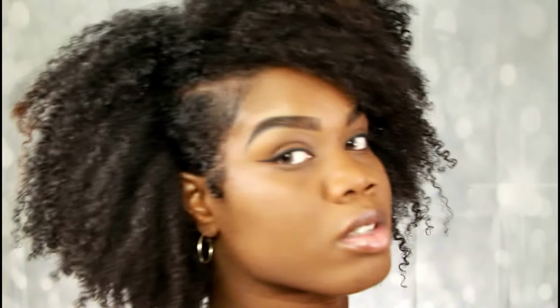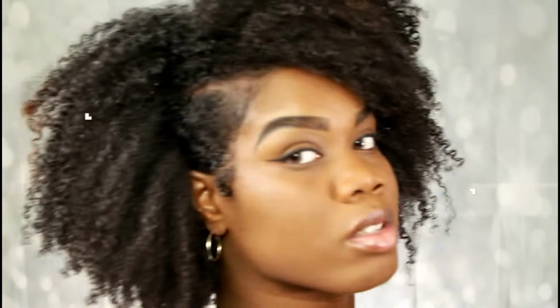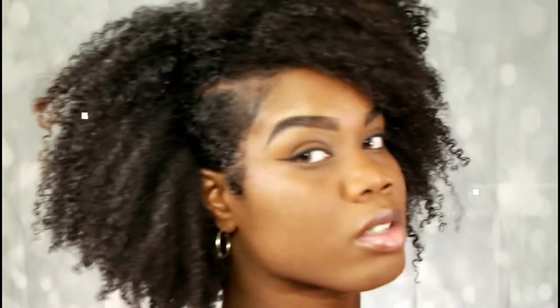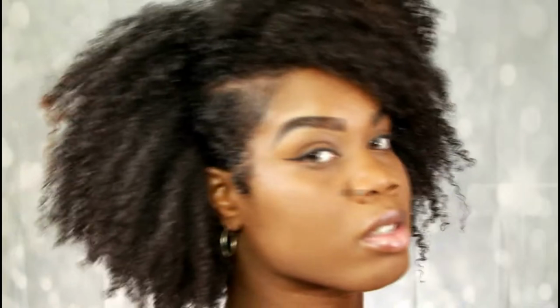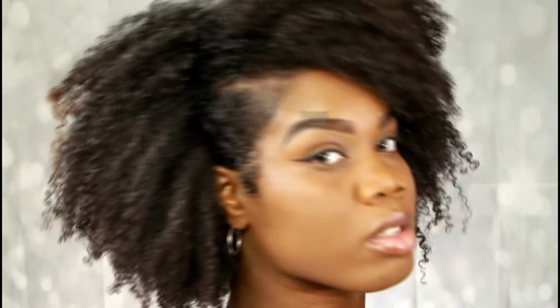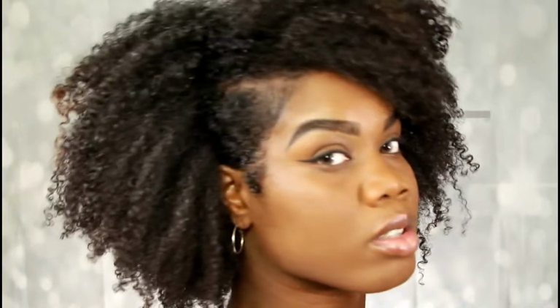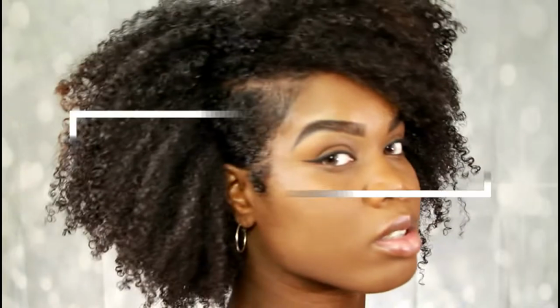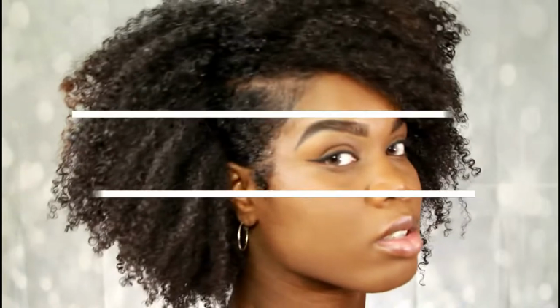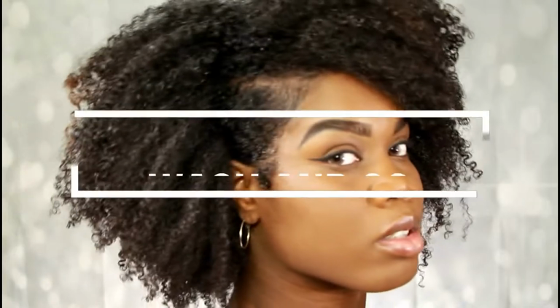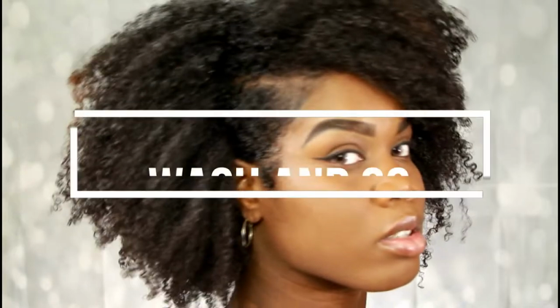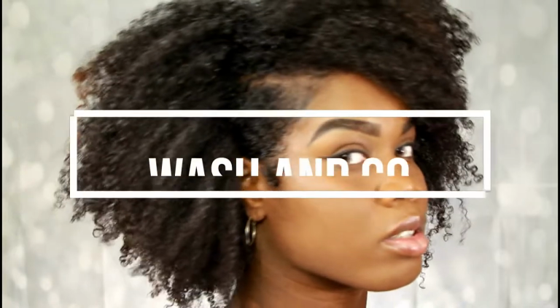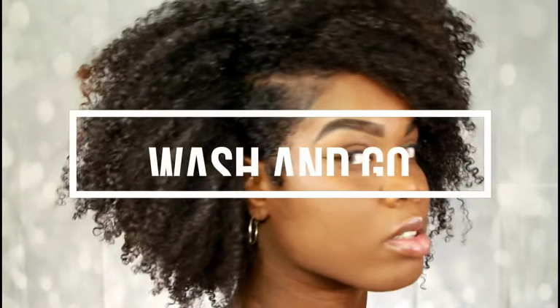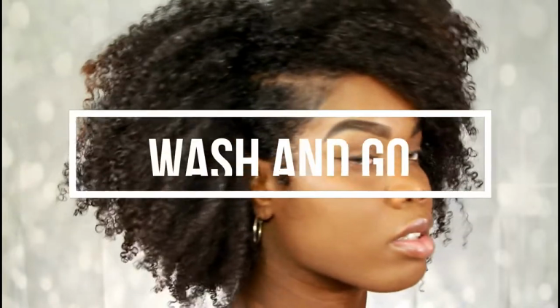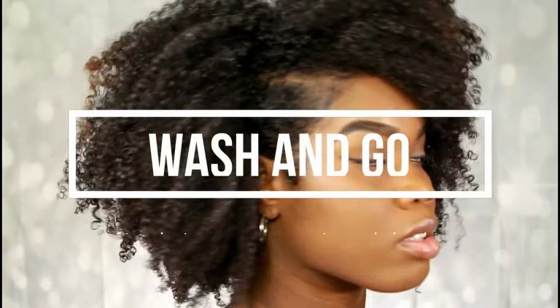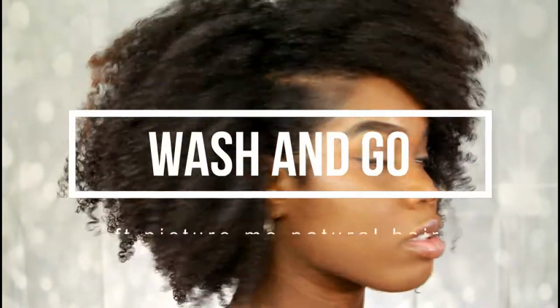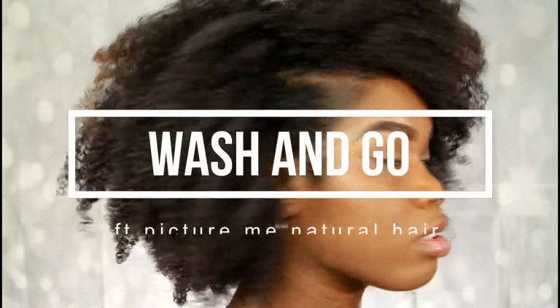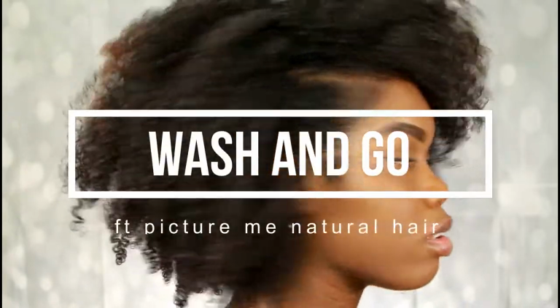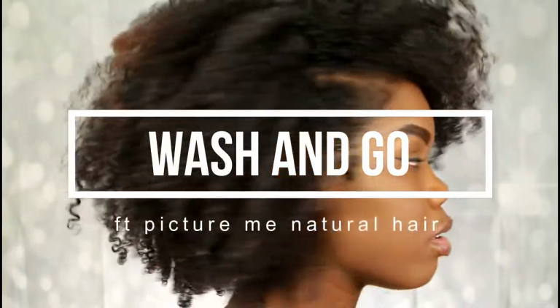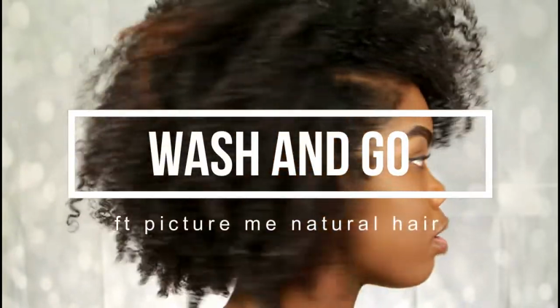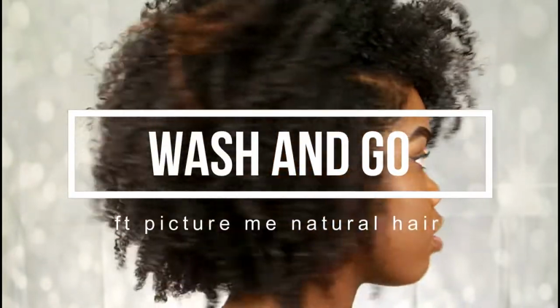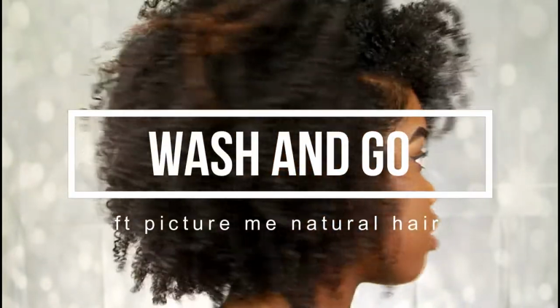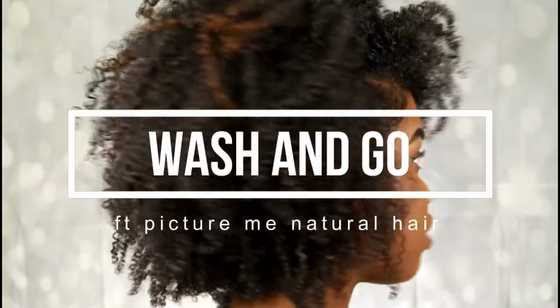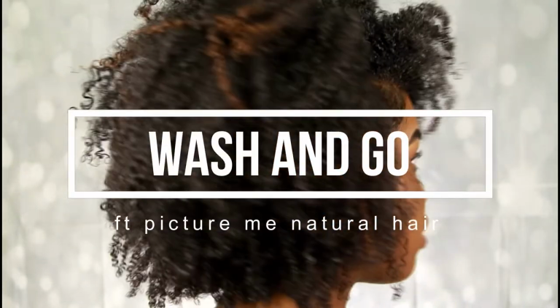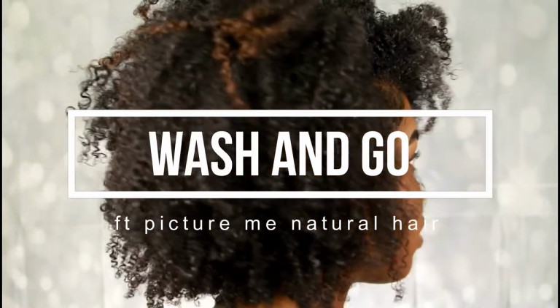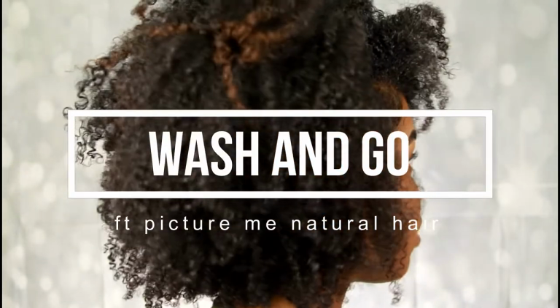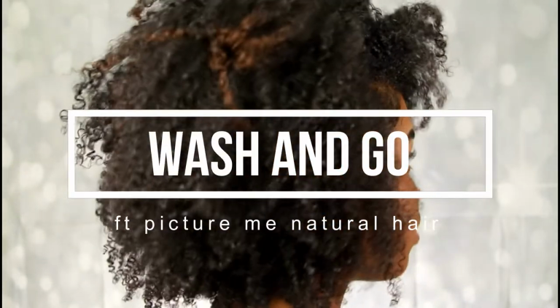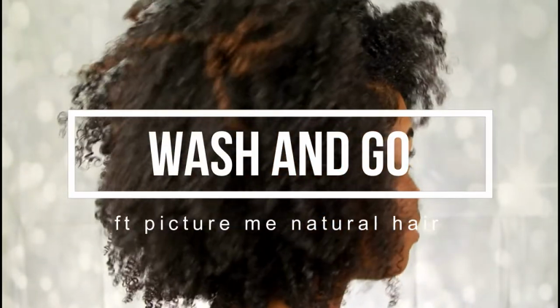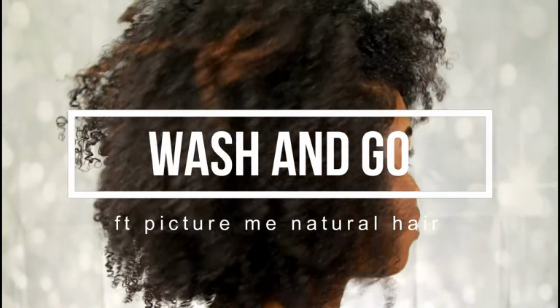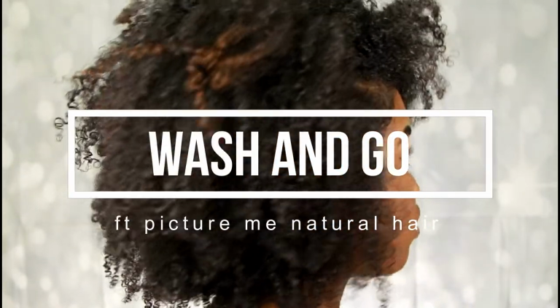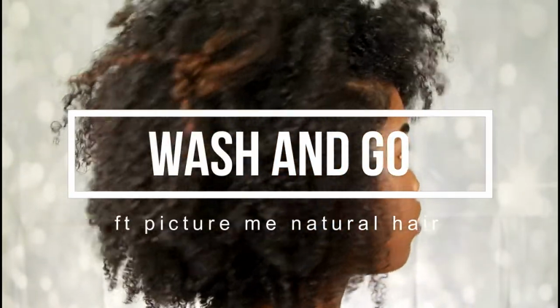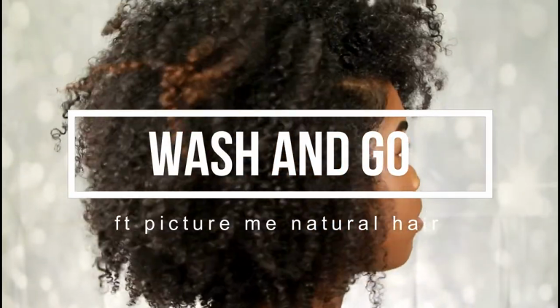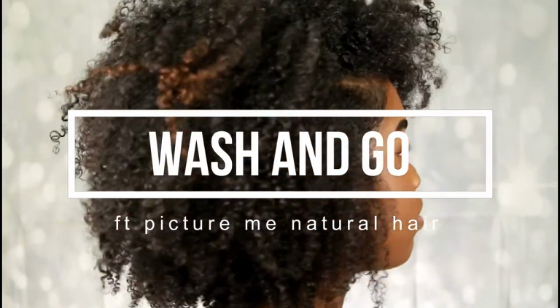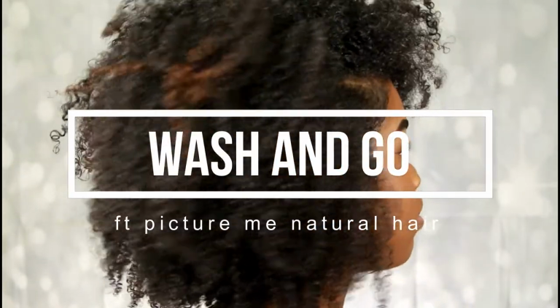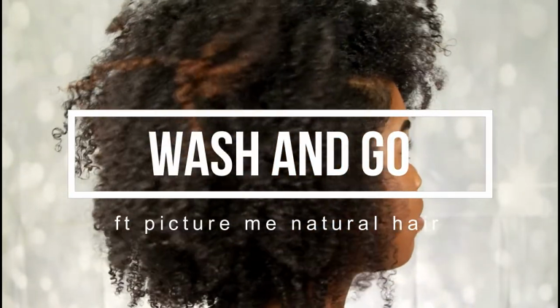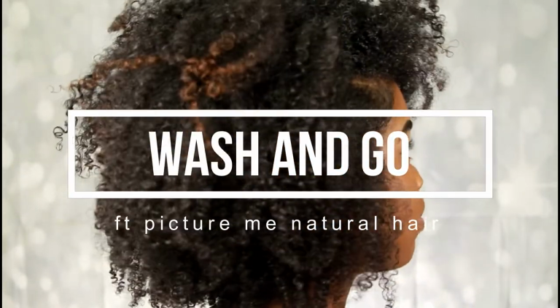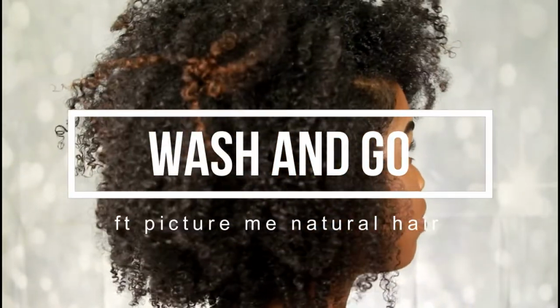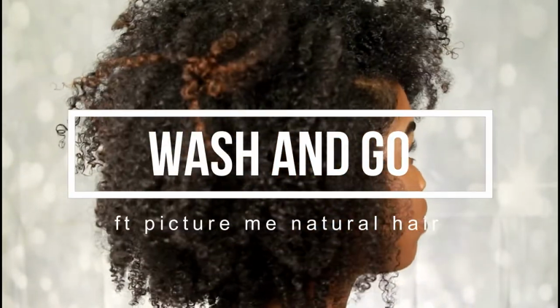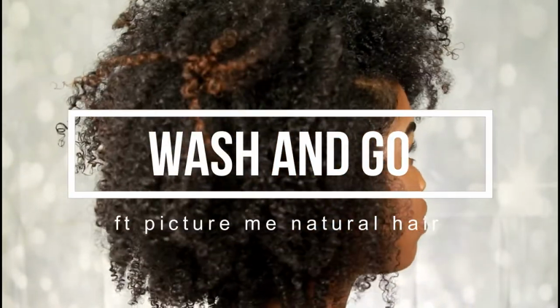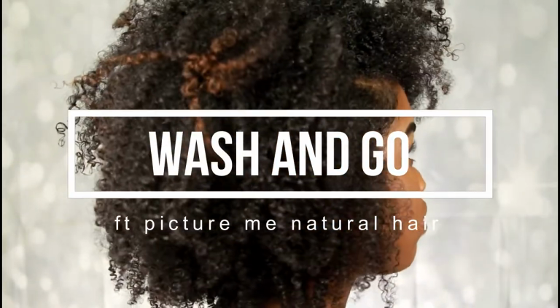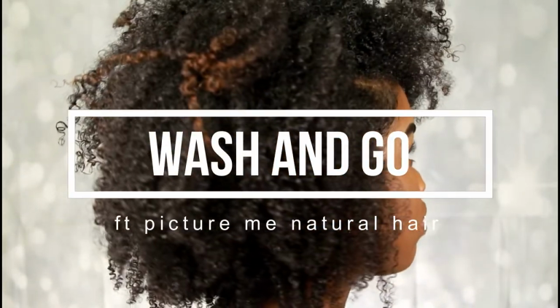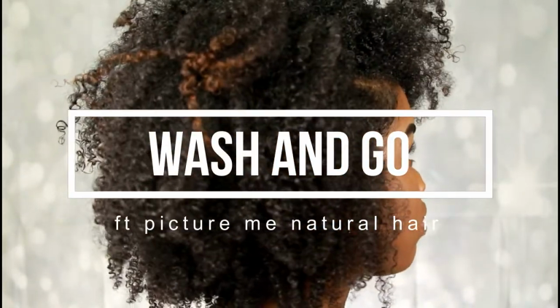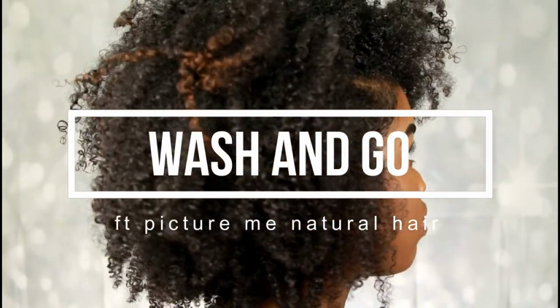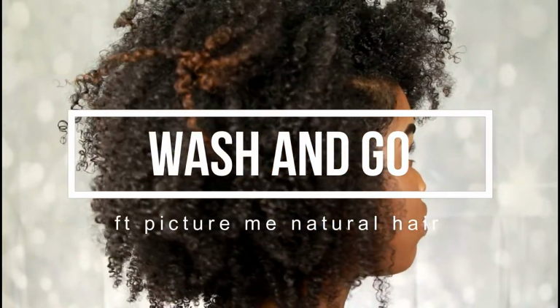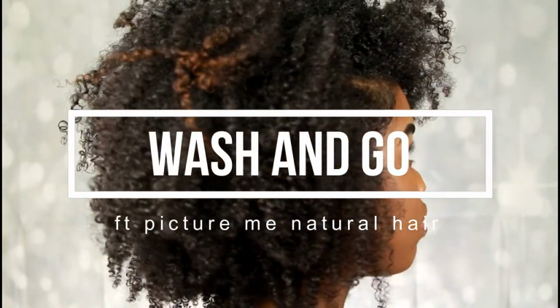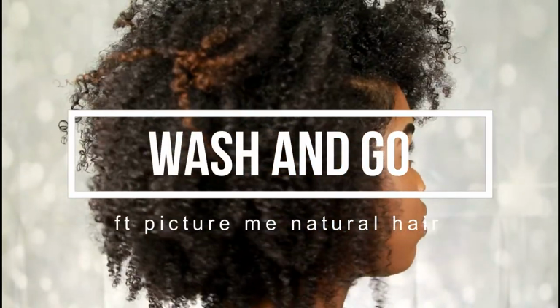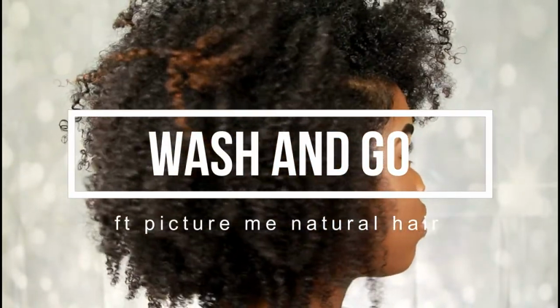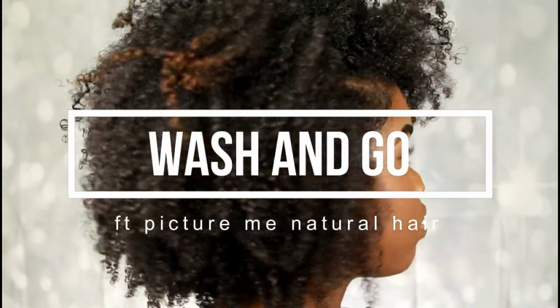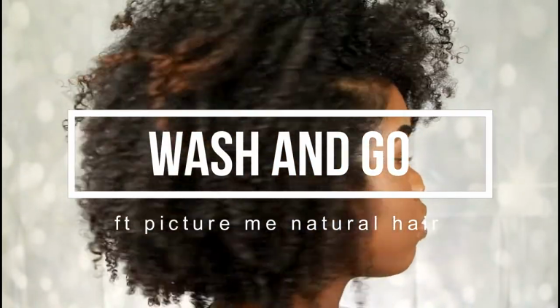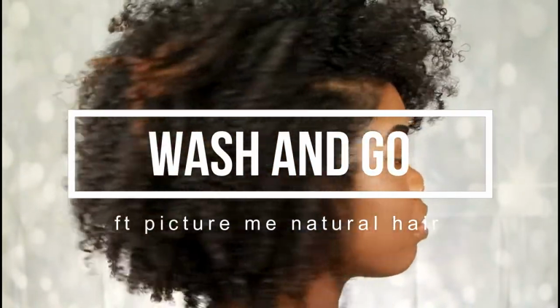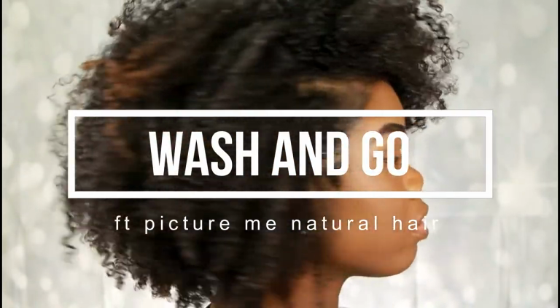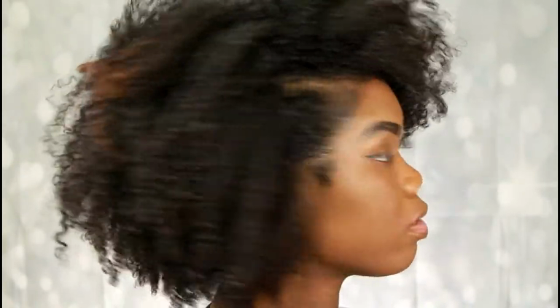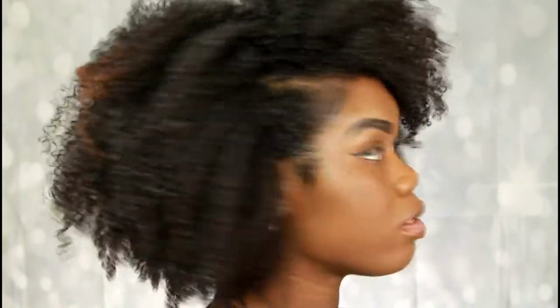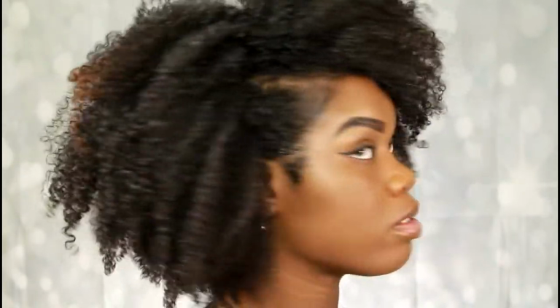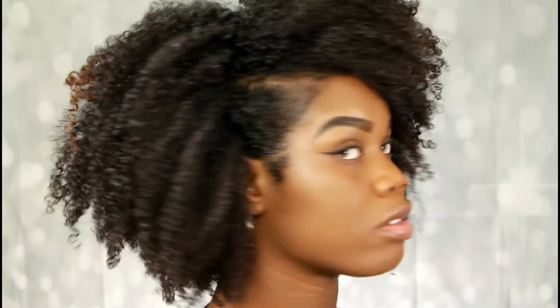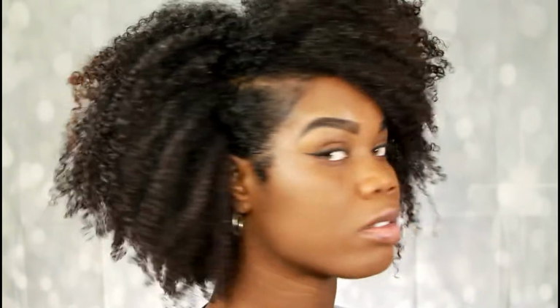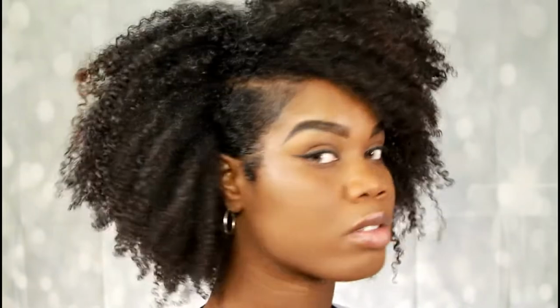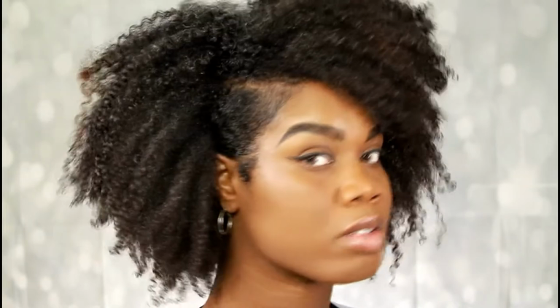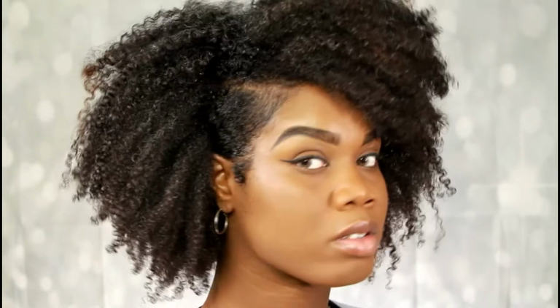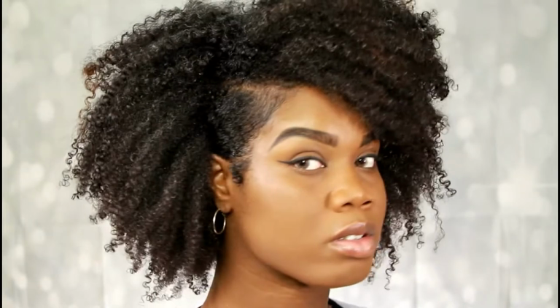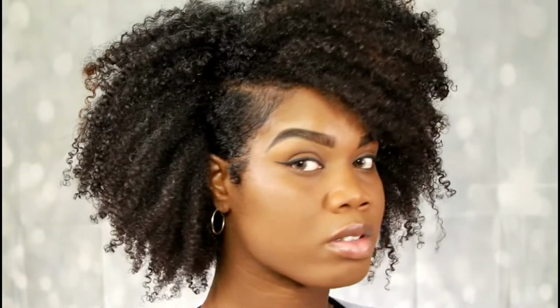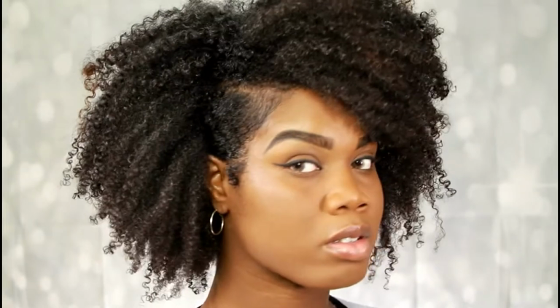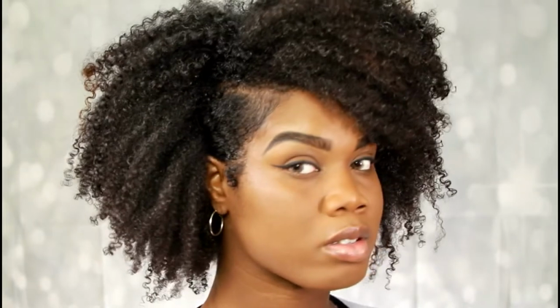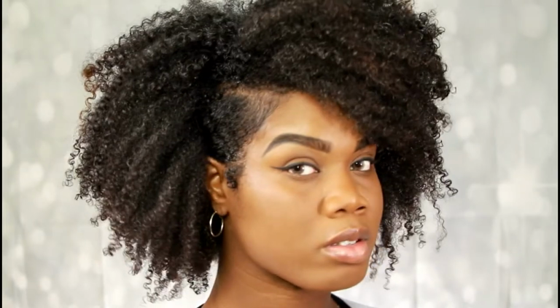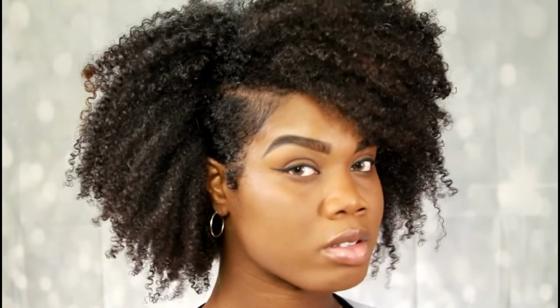If you want to know how I got this popping wash and go using the Picture Me Natural hair product, then stay tuned.